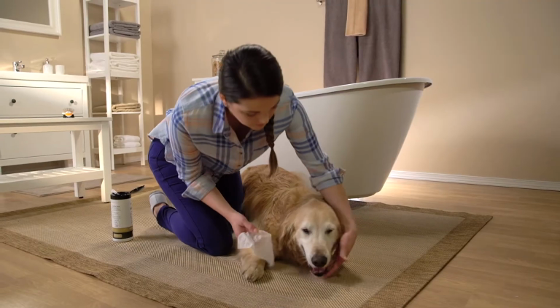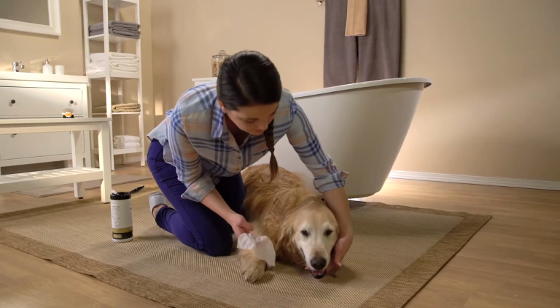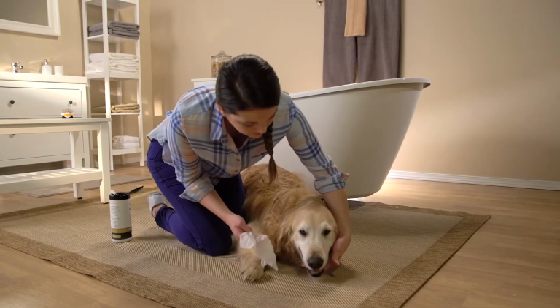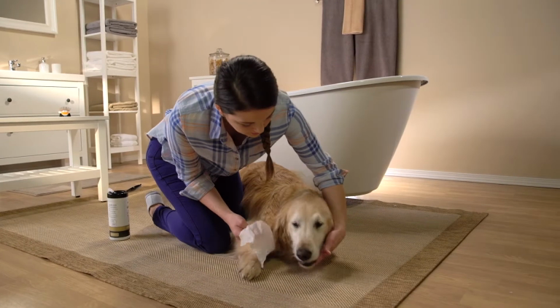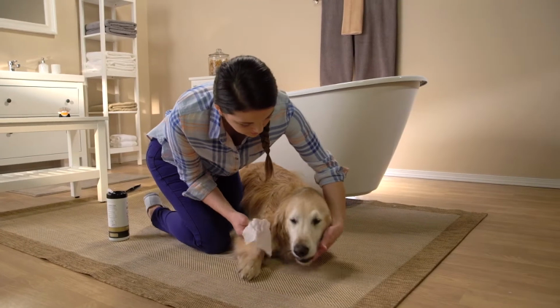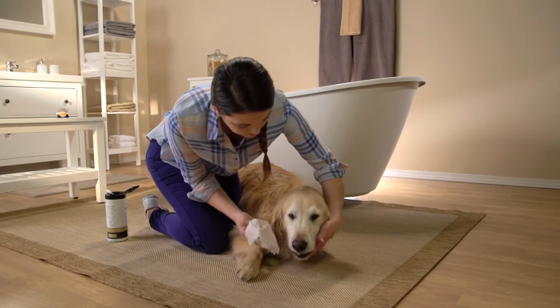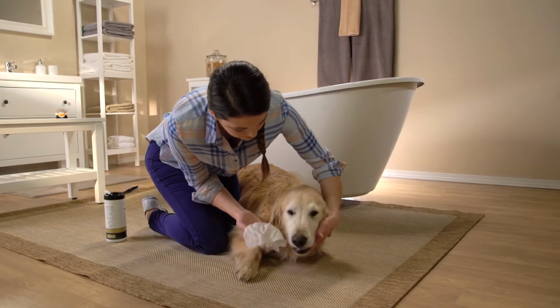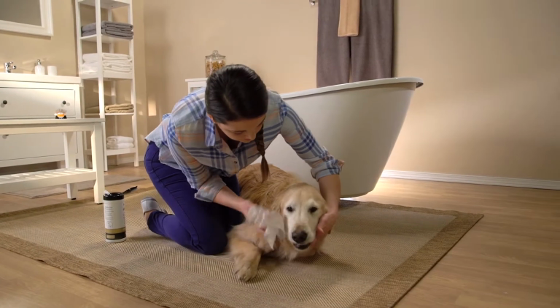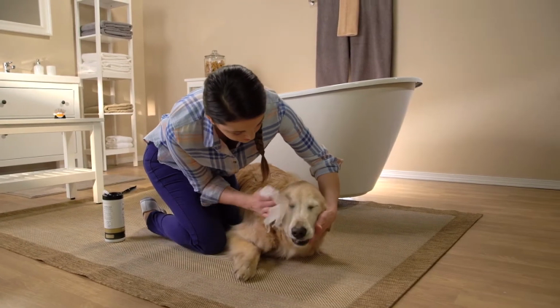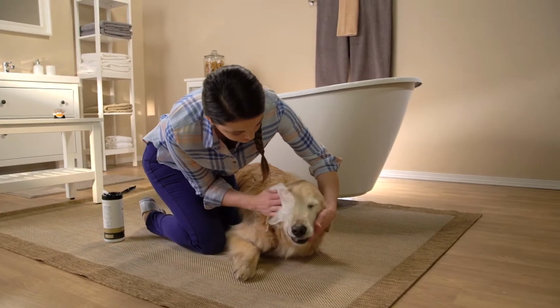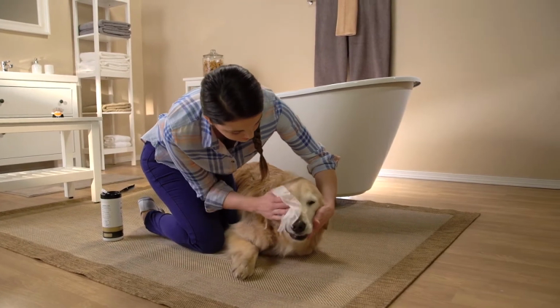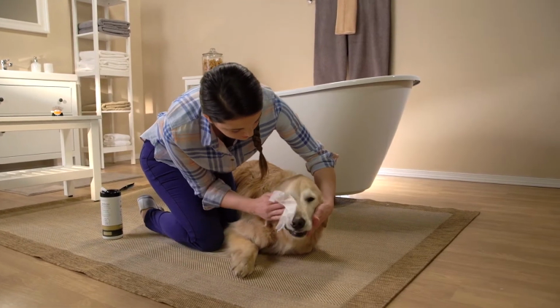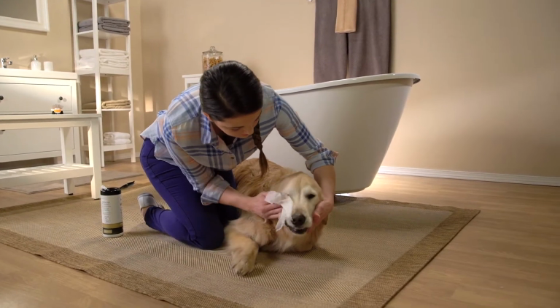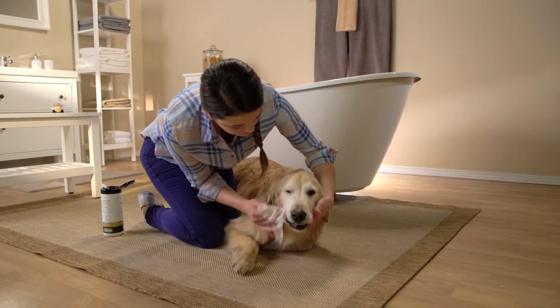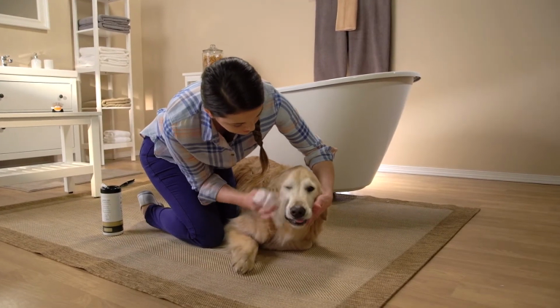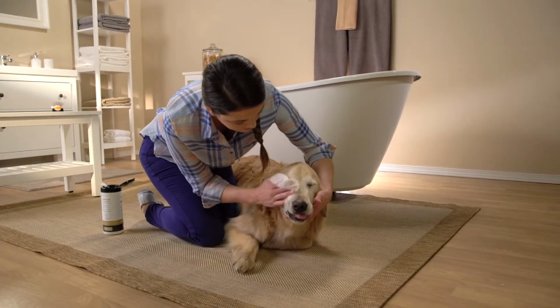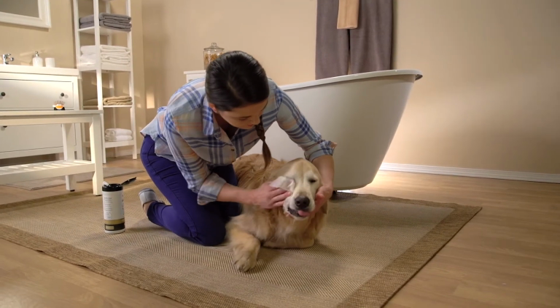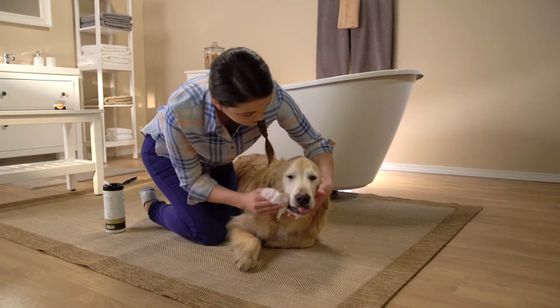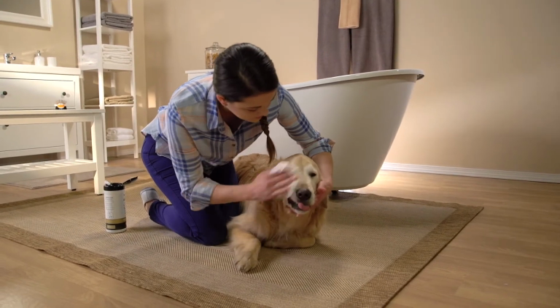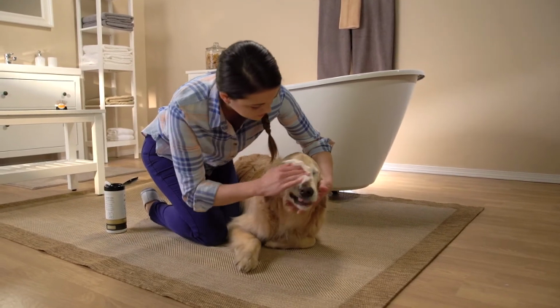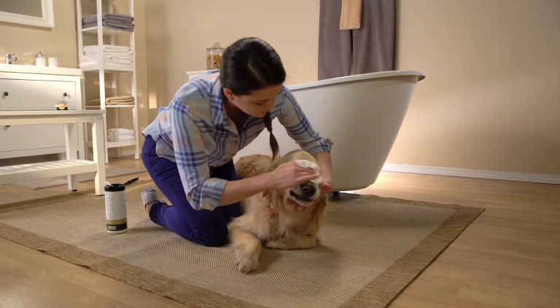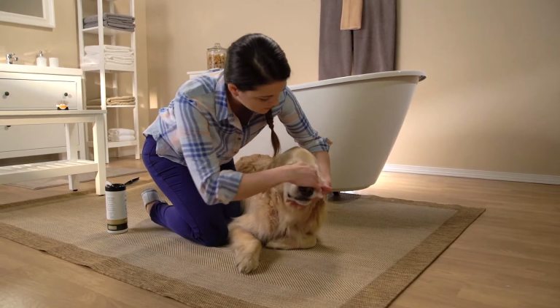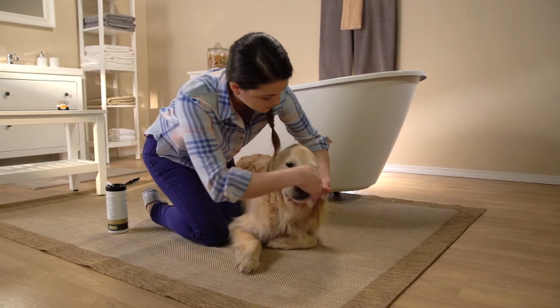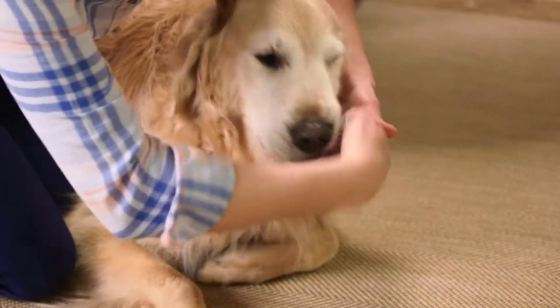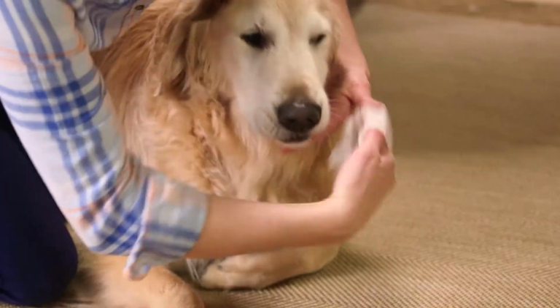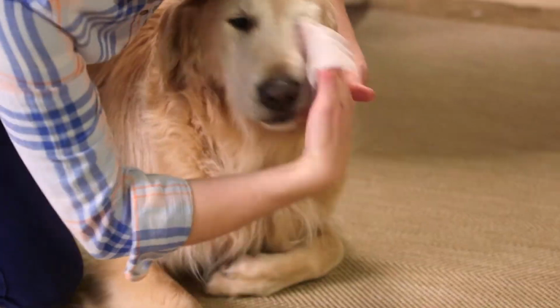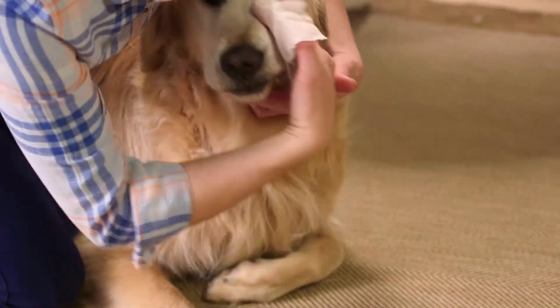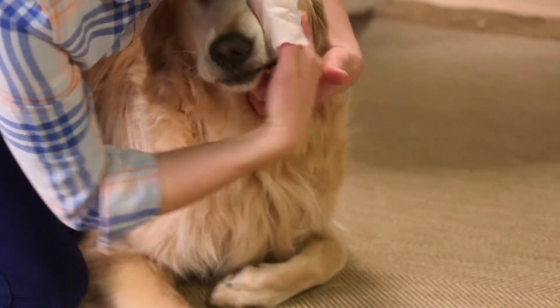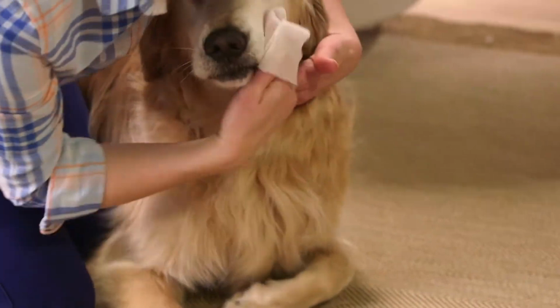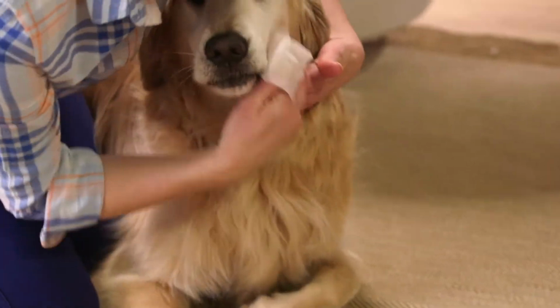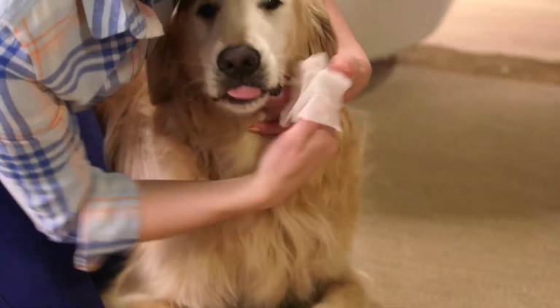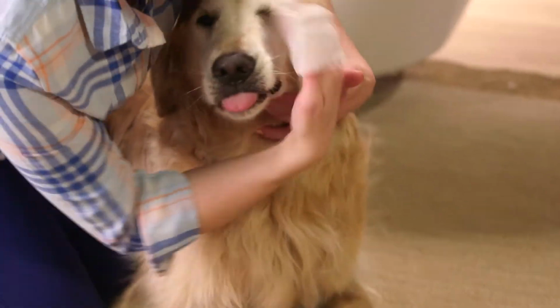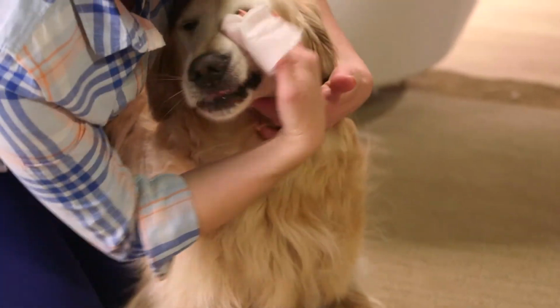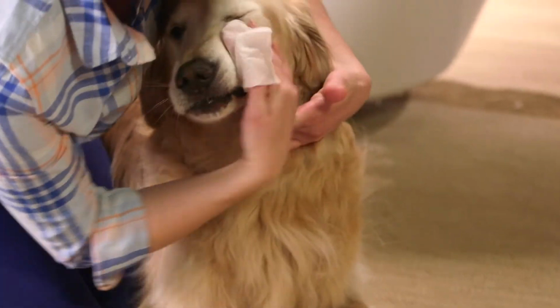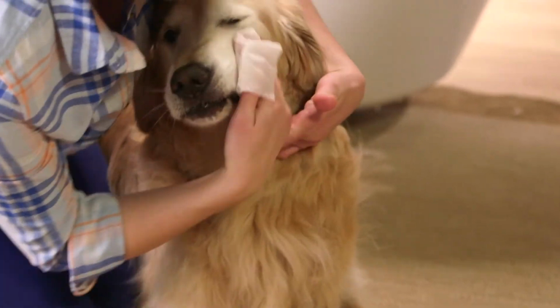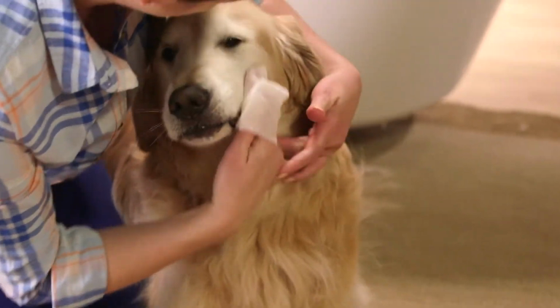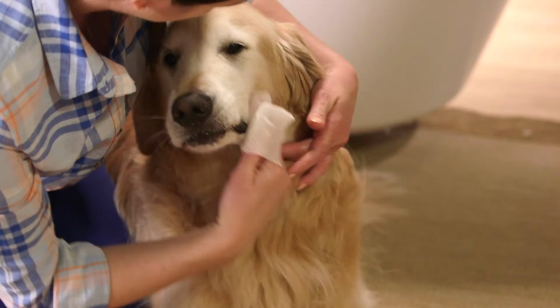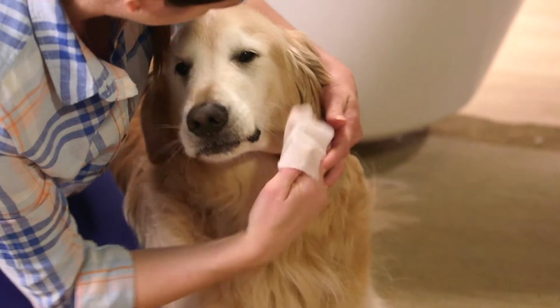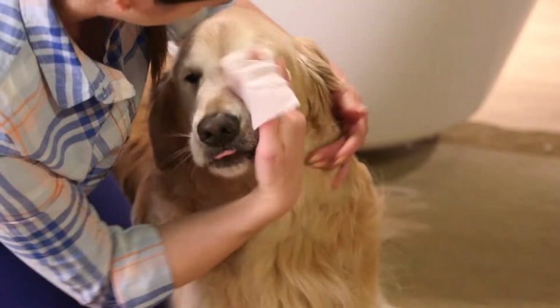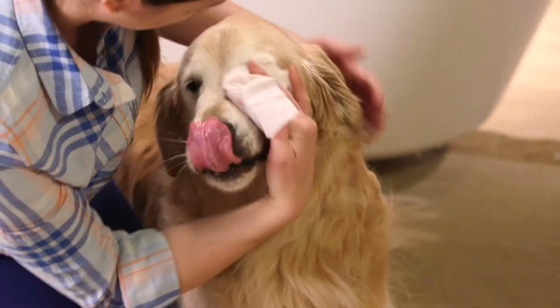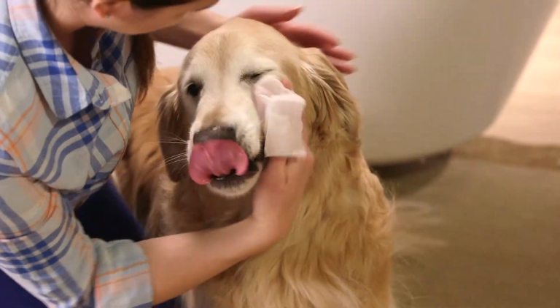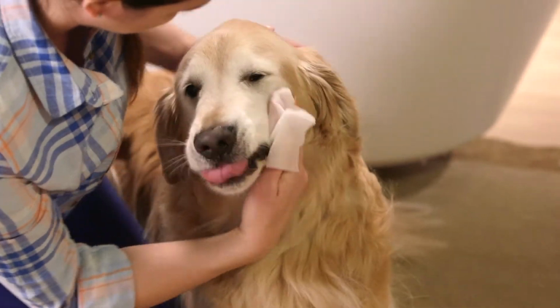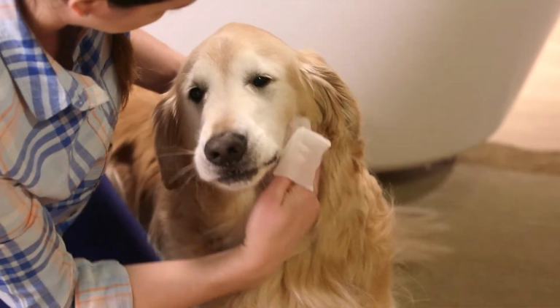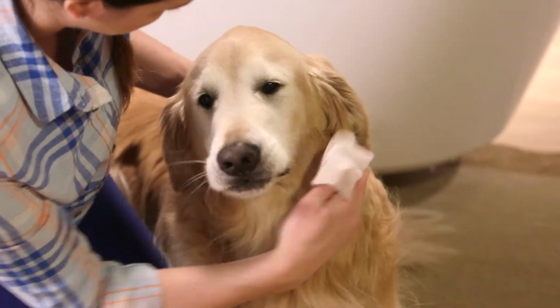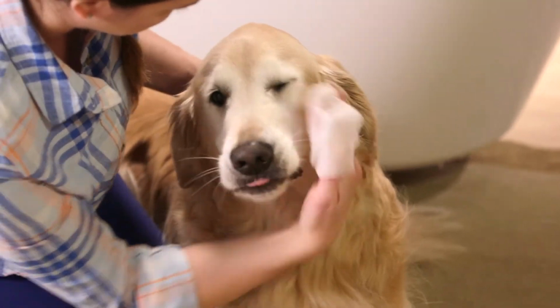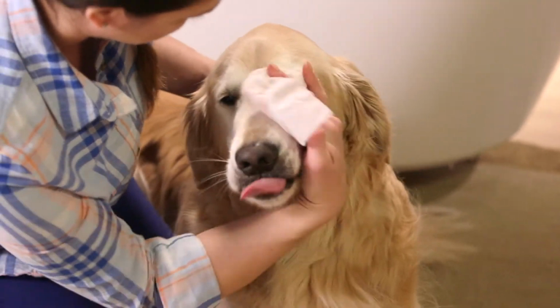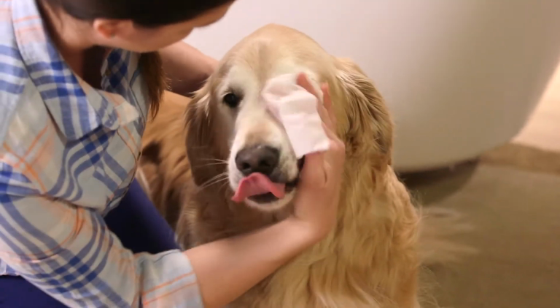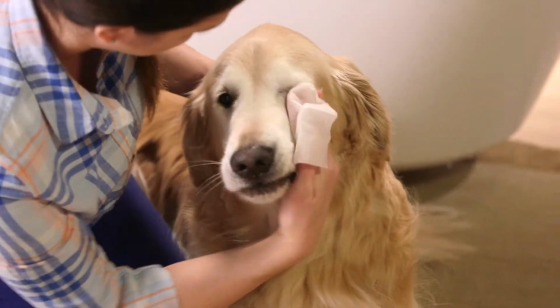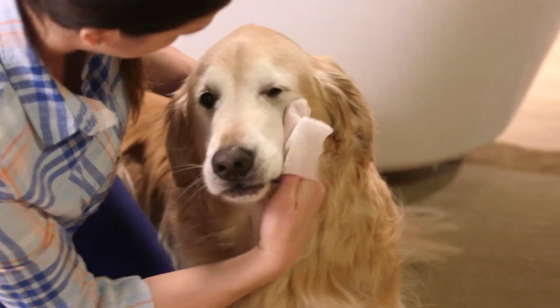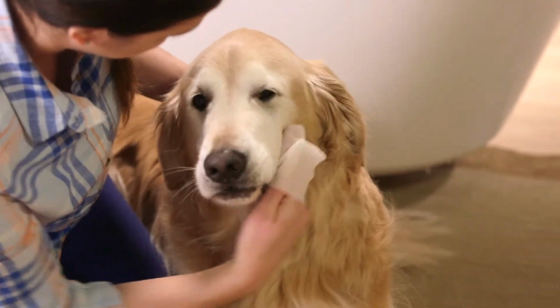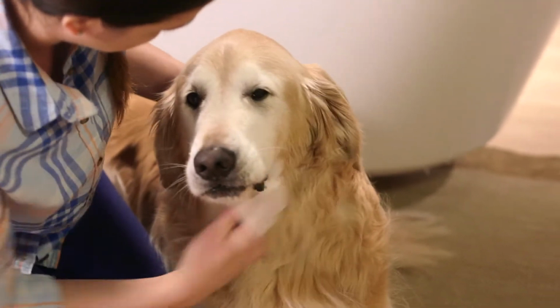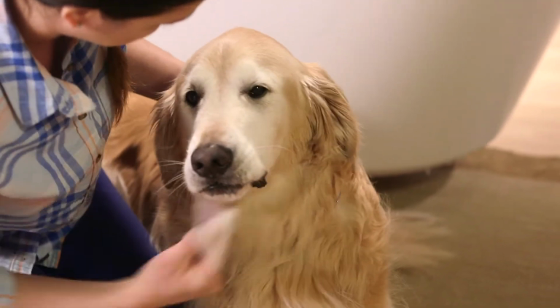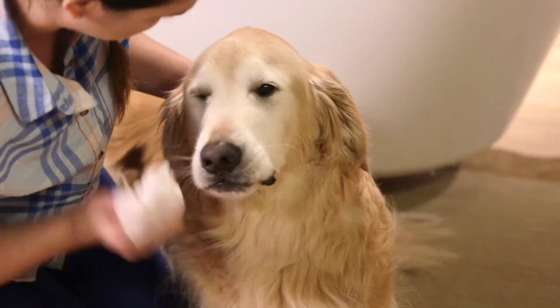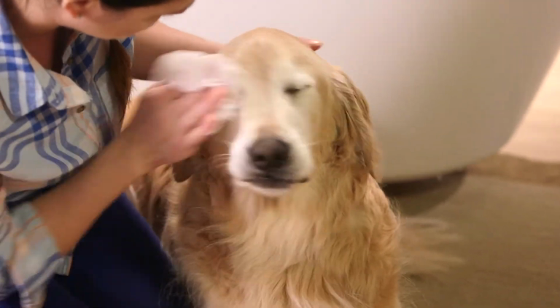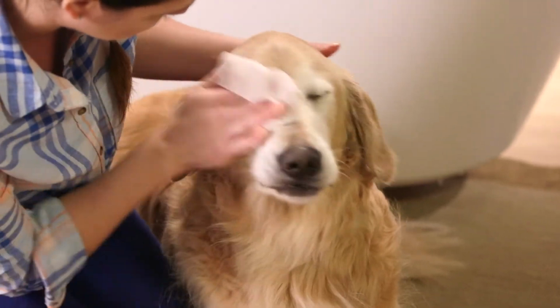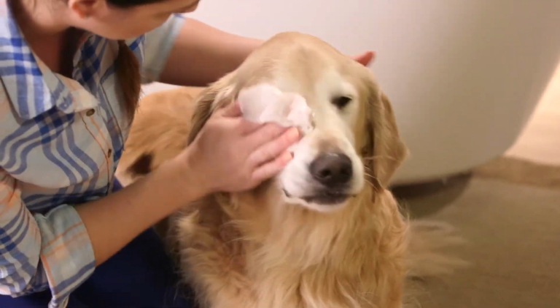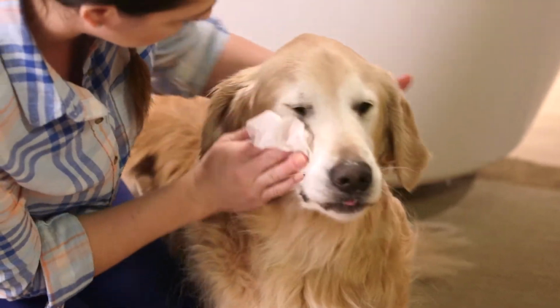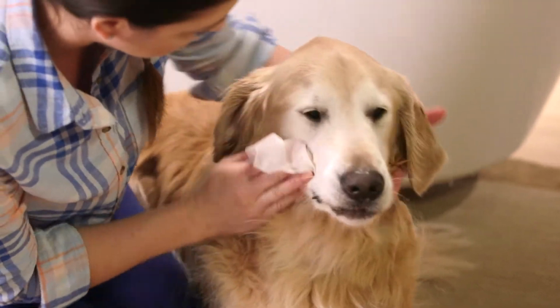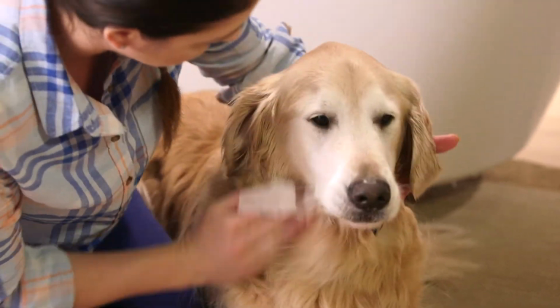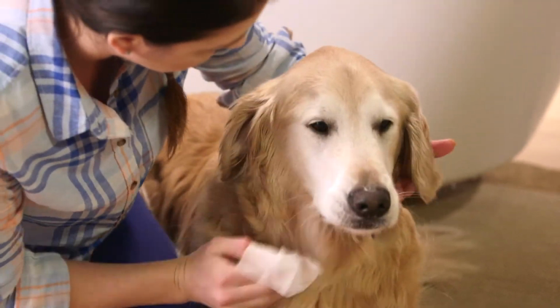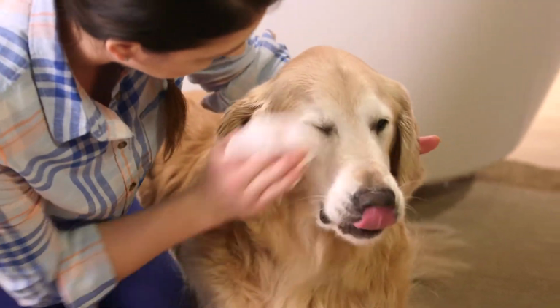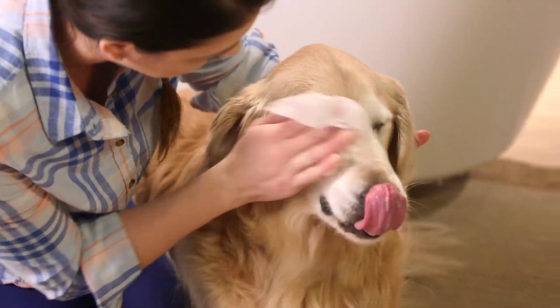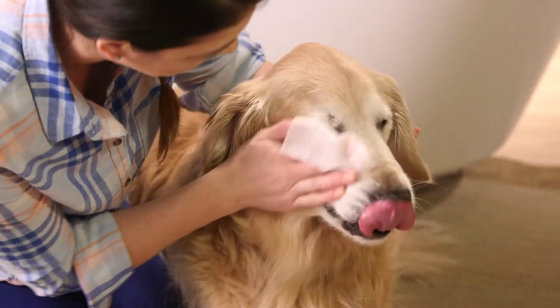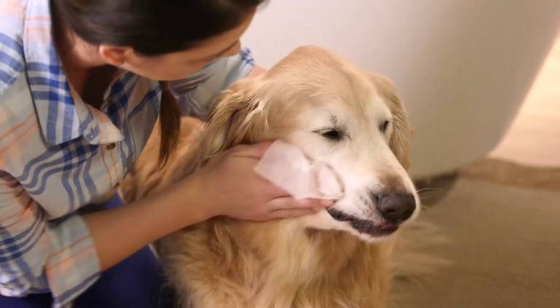Start with the eyes. Many breeds have longer hair that can irritate the eye. Gently clean around the eyes with a pet wipe to remove irritants.